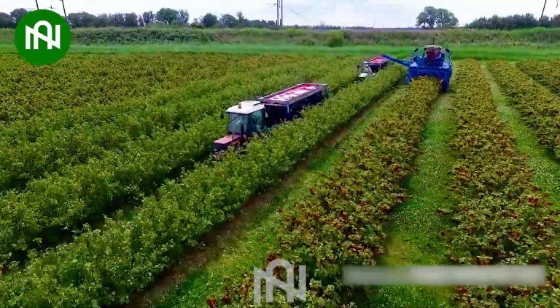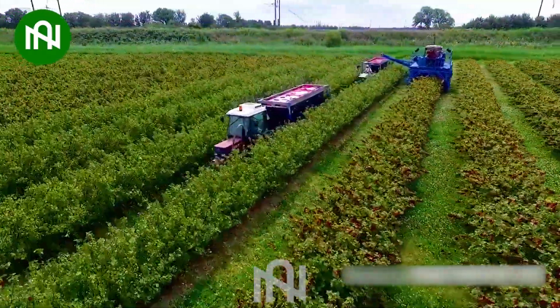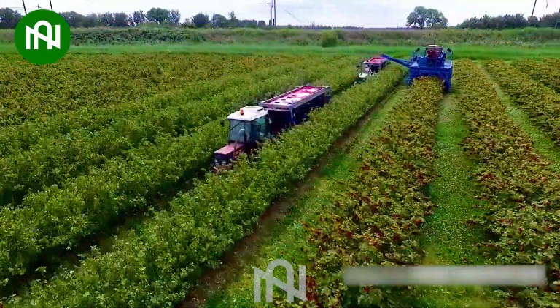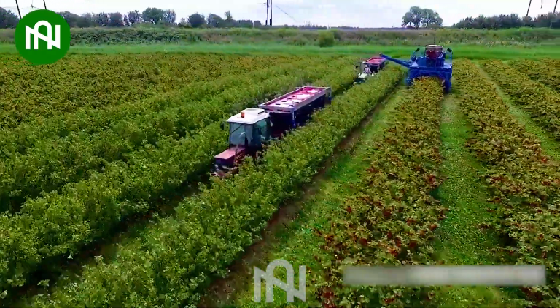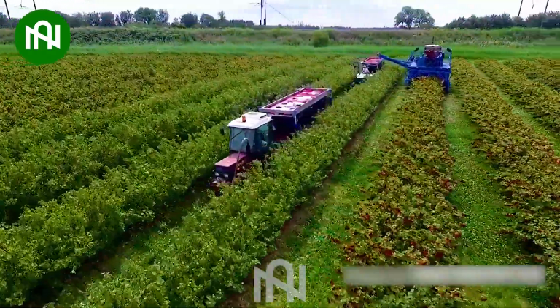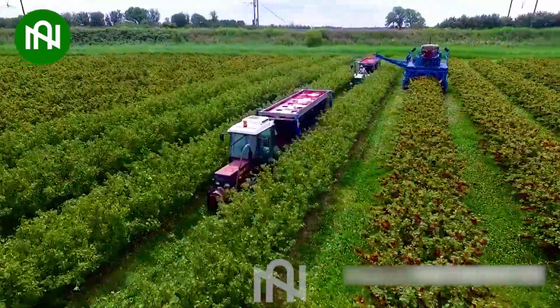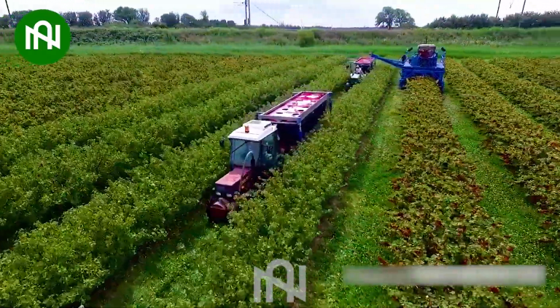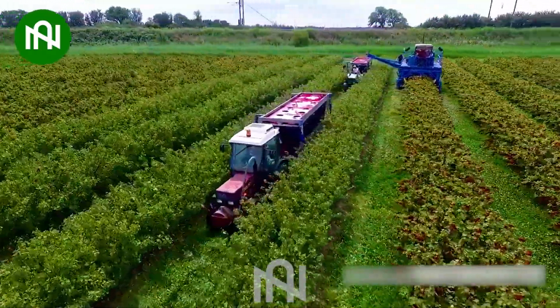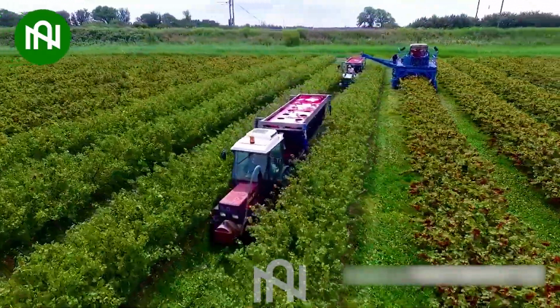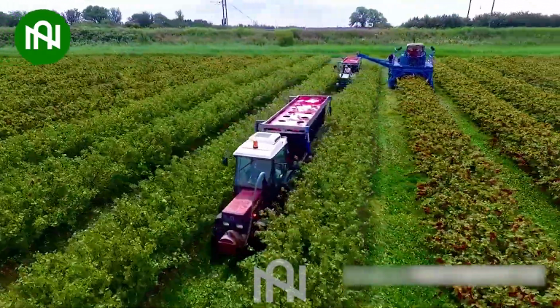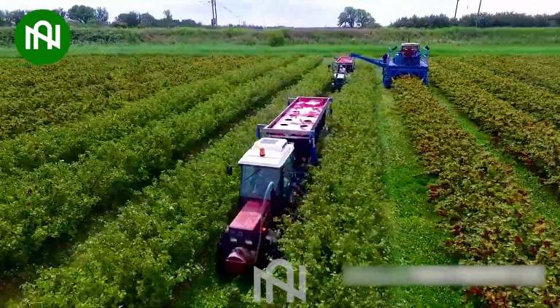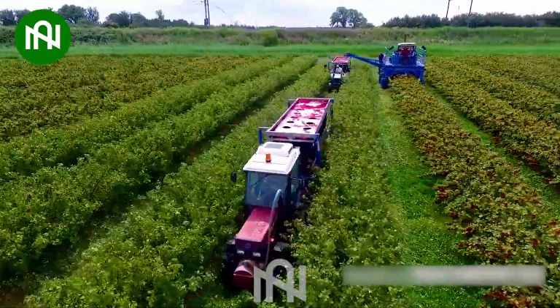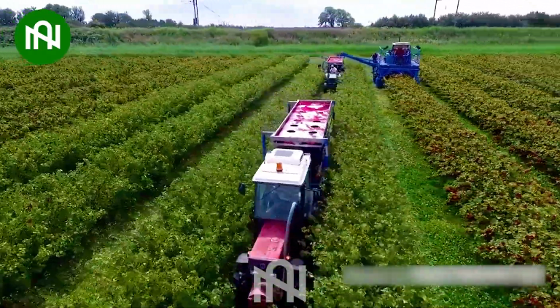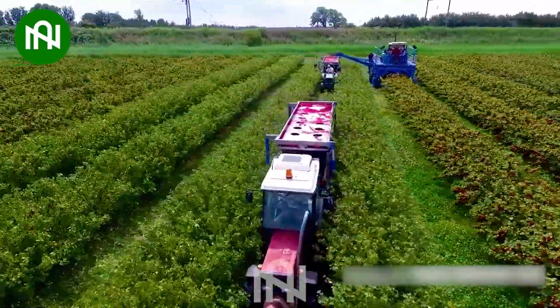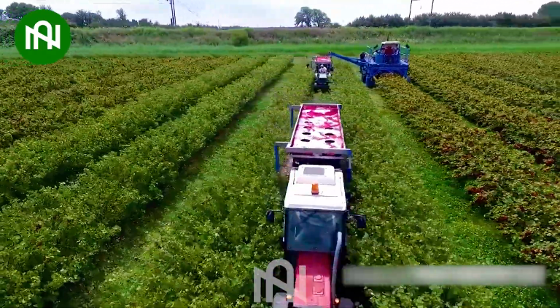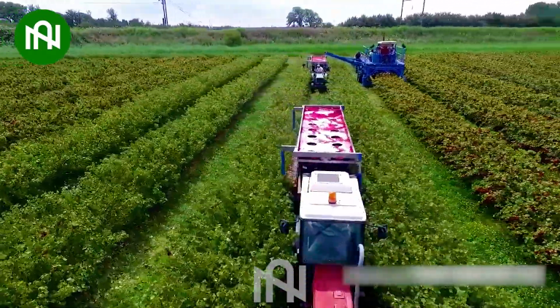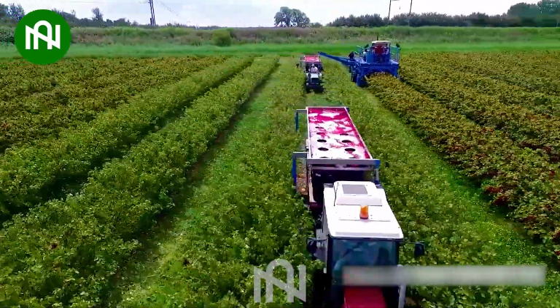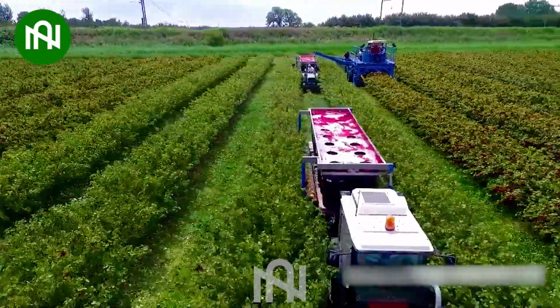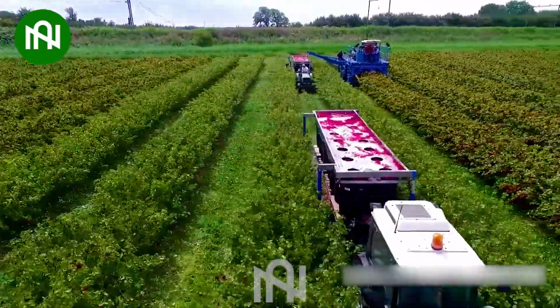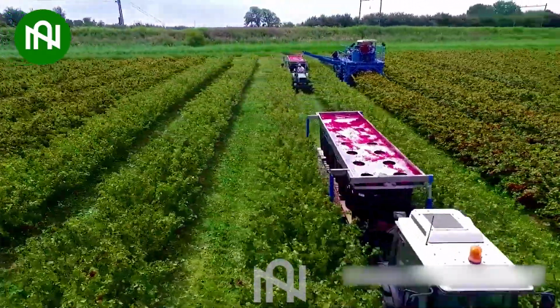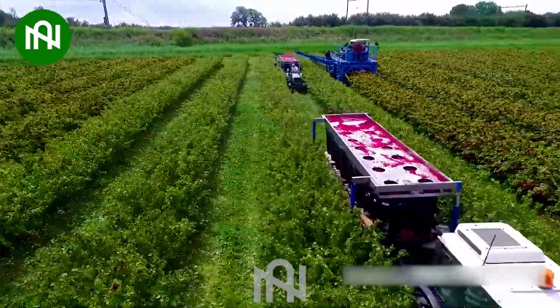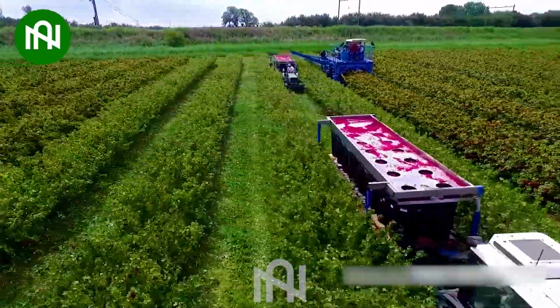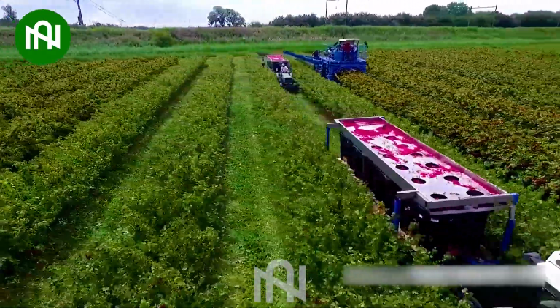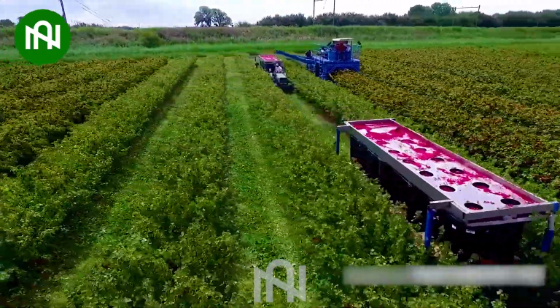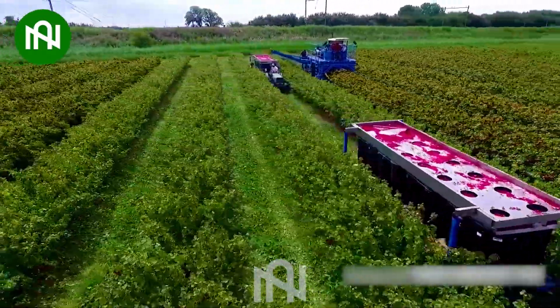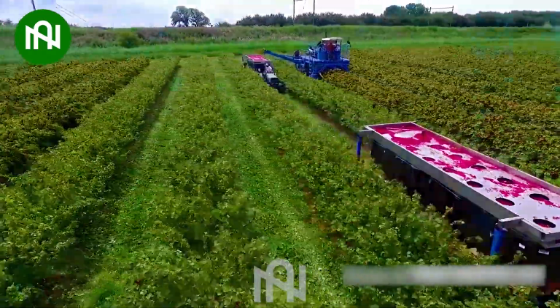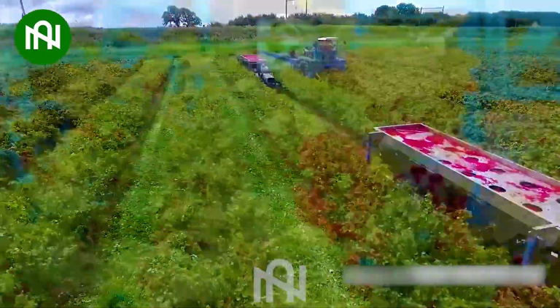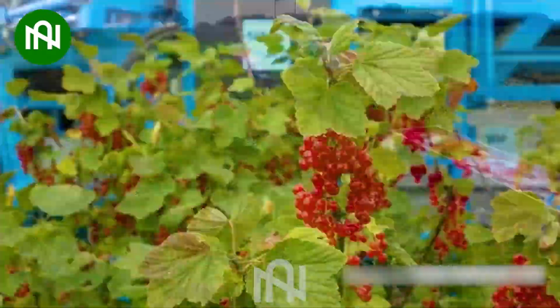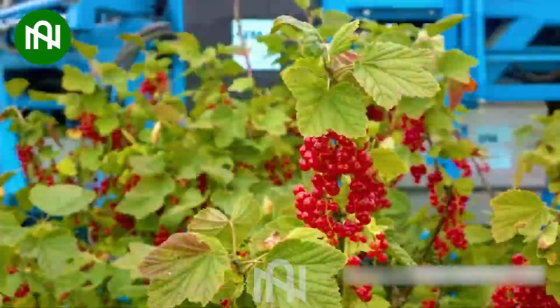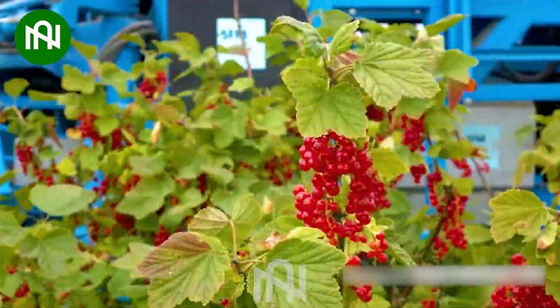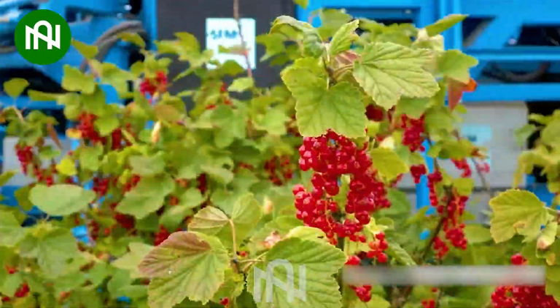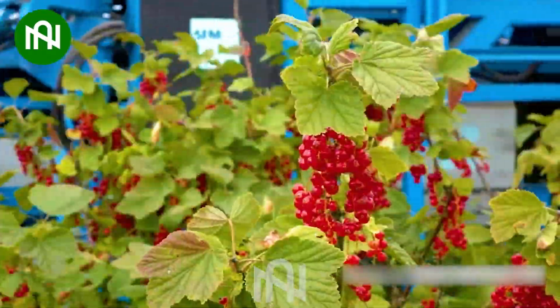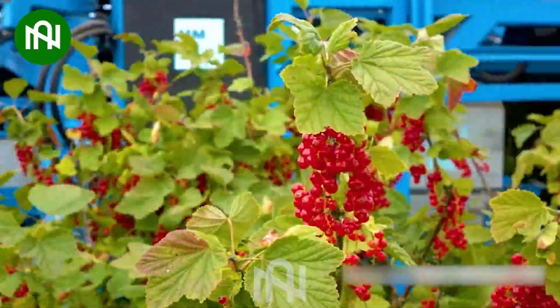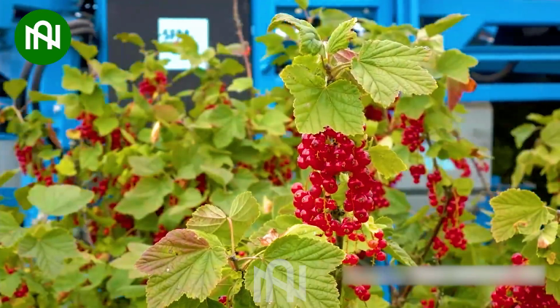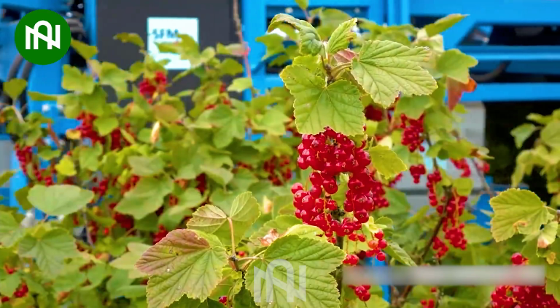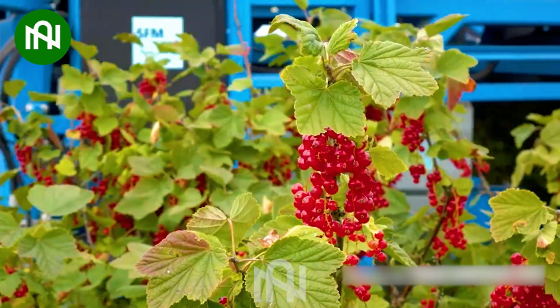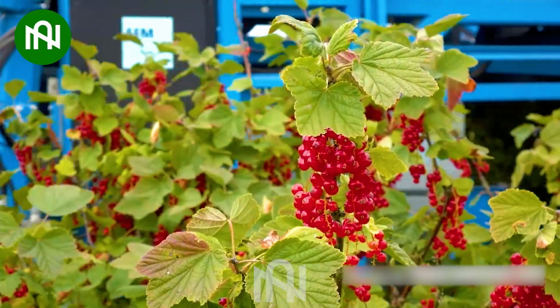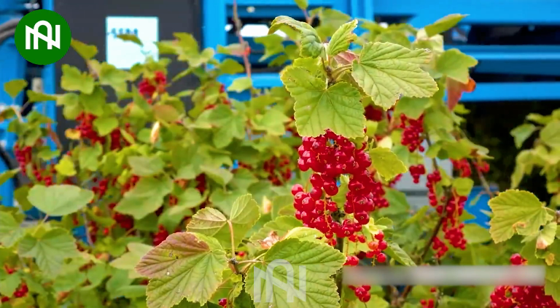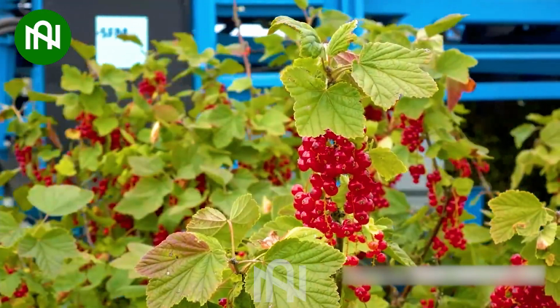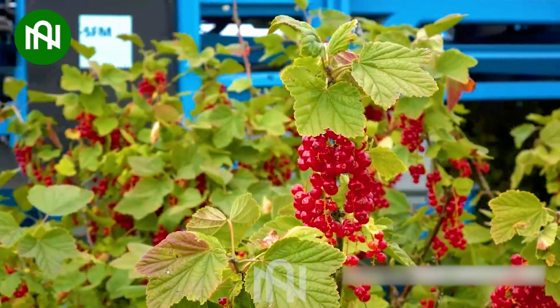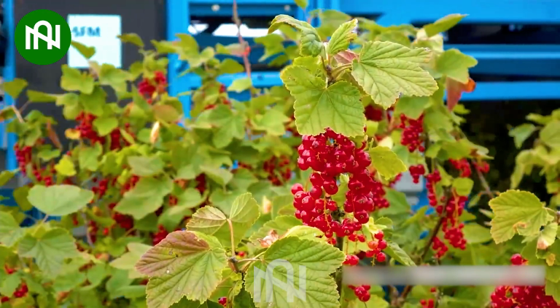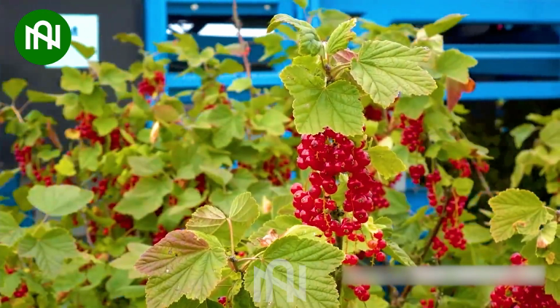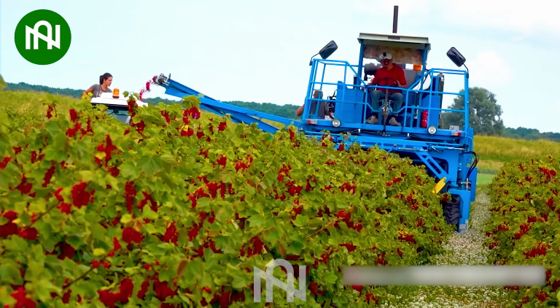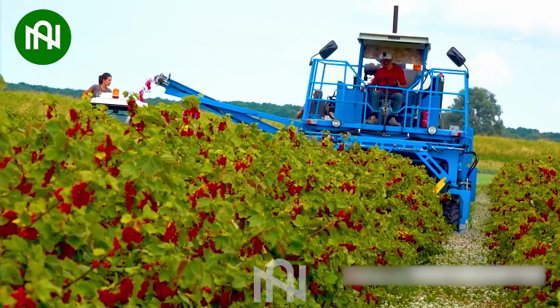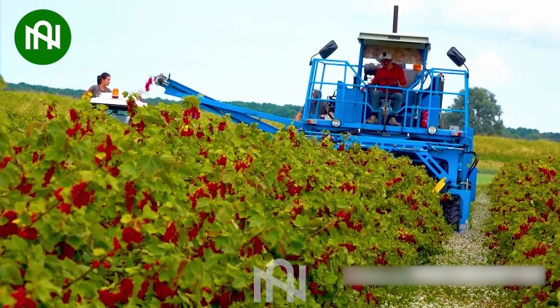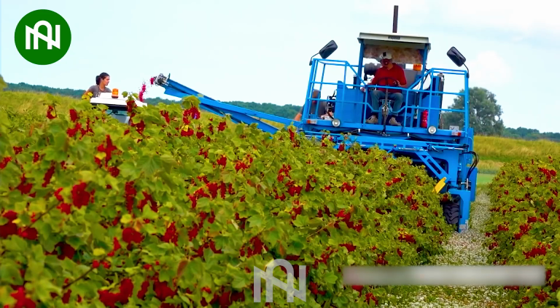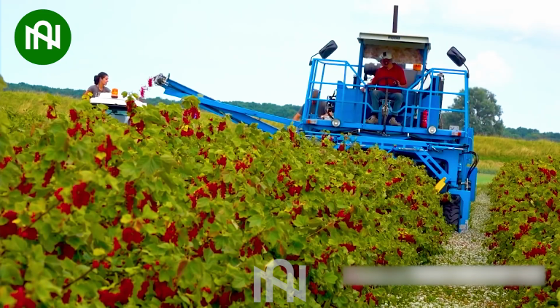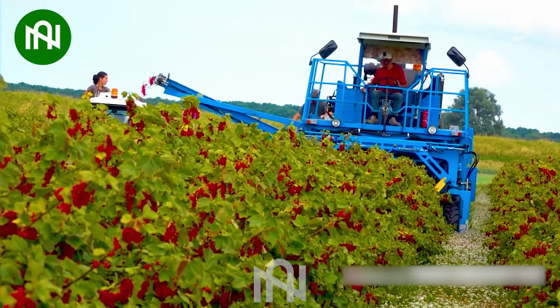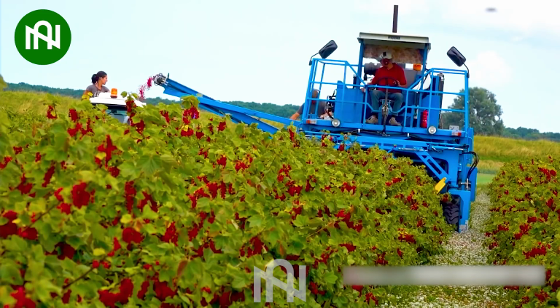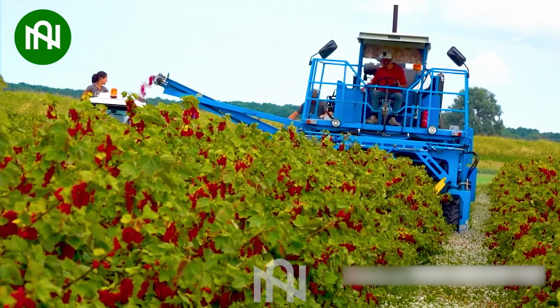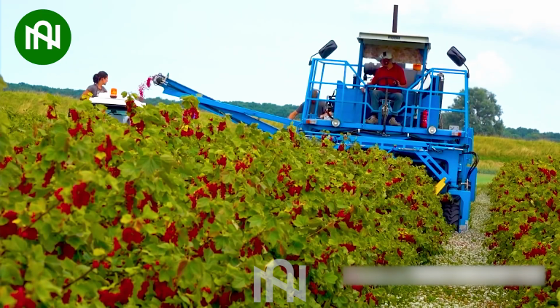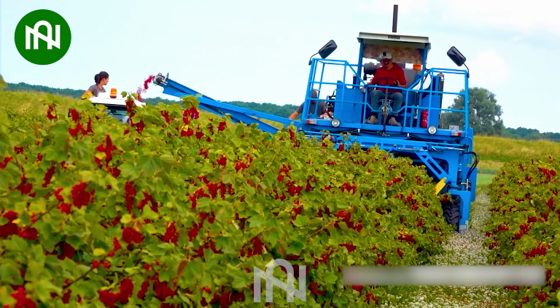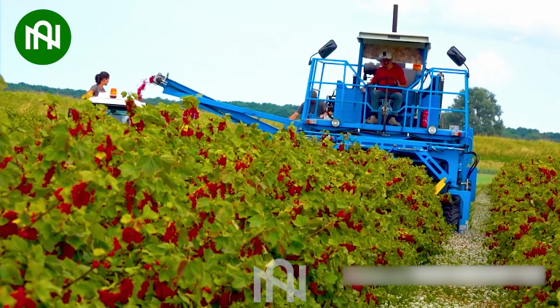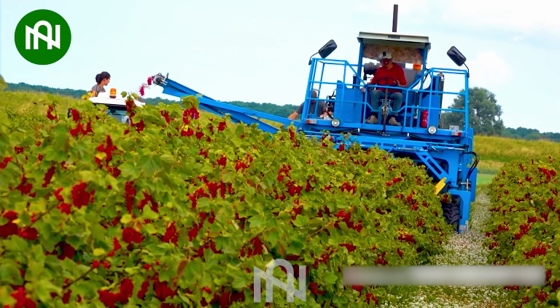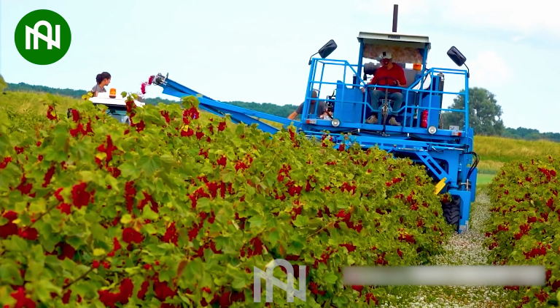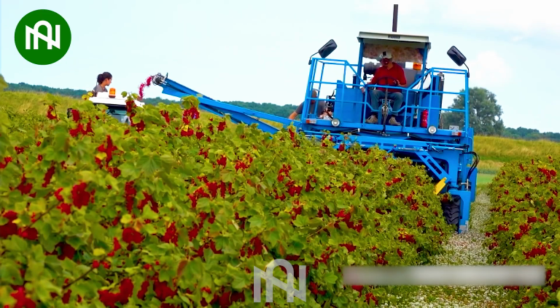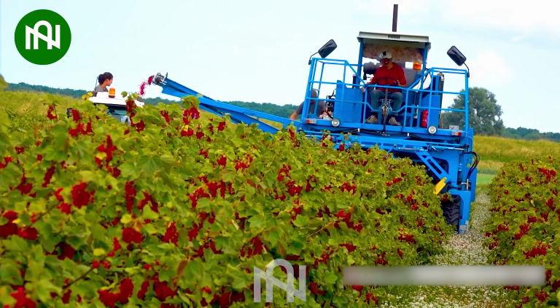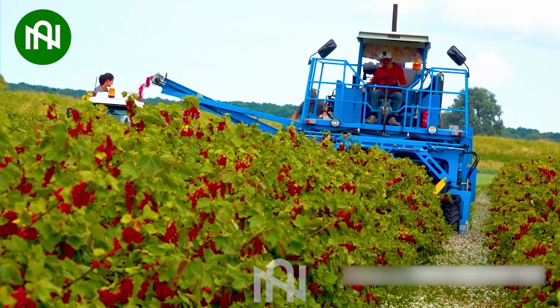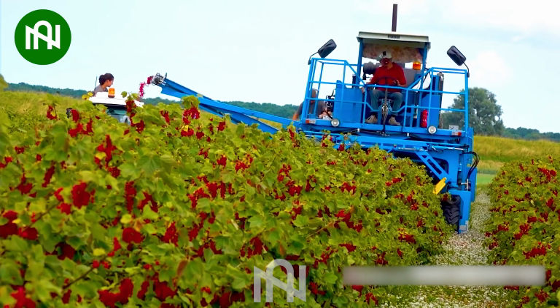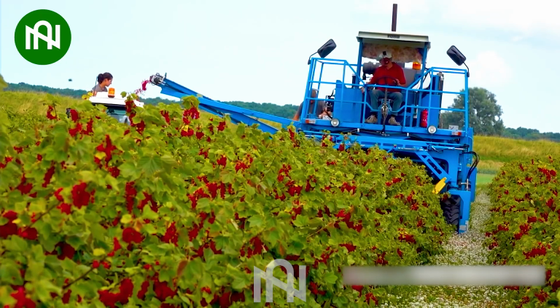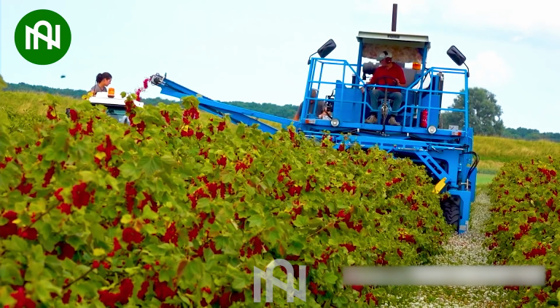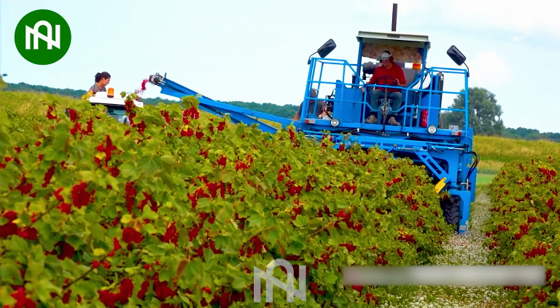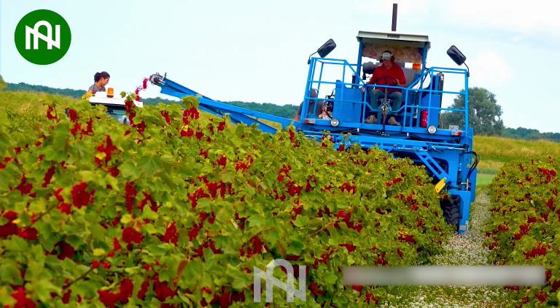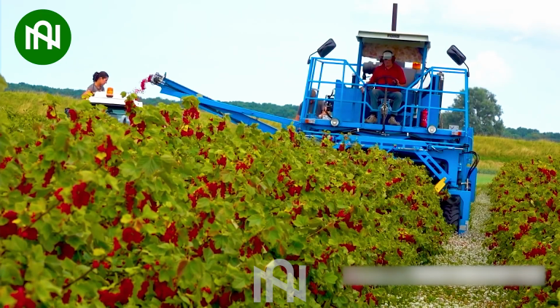This machine is like the superhero of berry picking — fast, efficient, and doesn't compromise on berry quality.